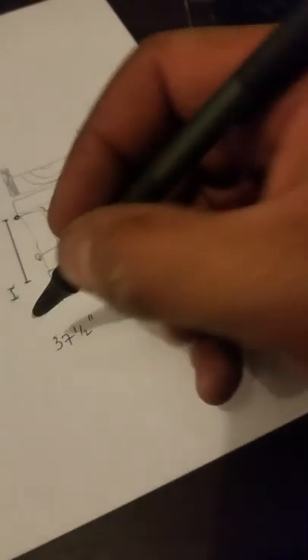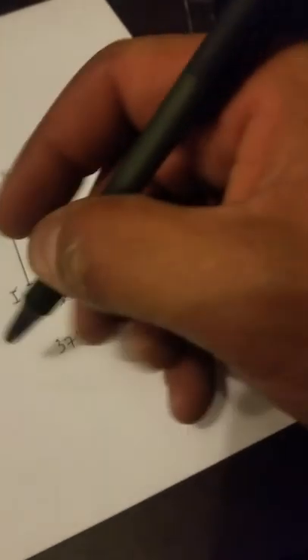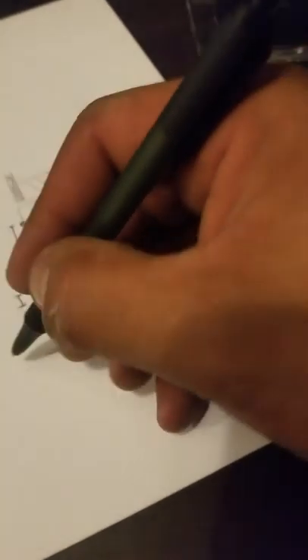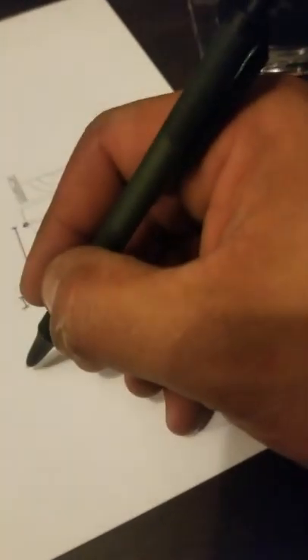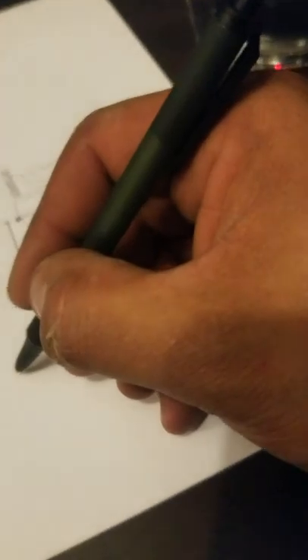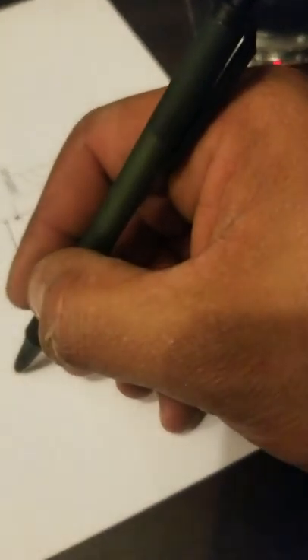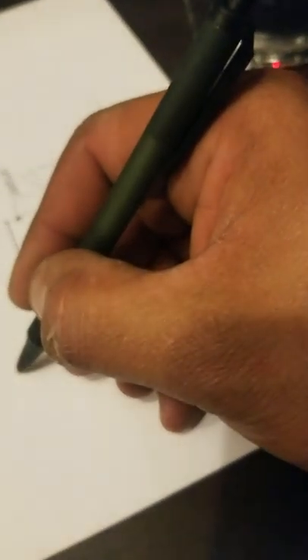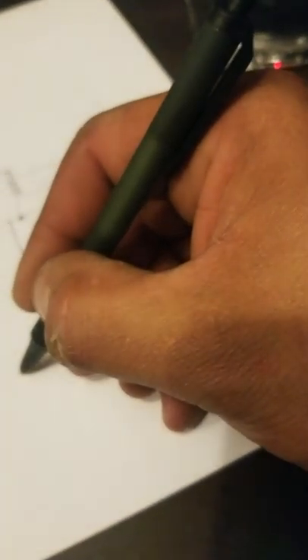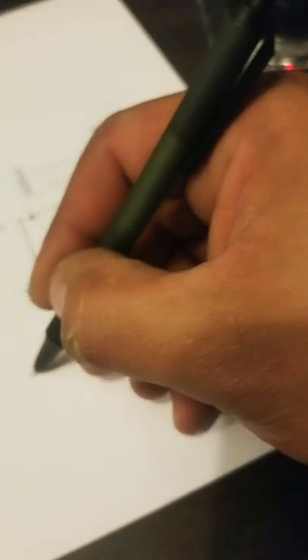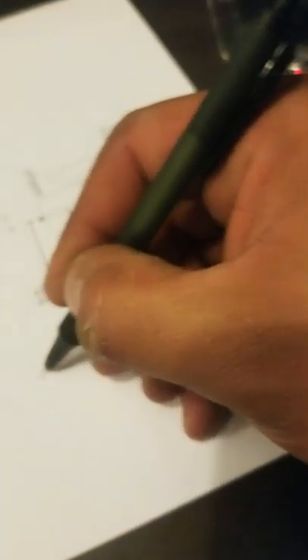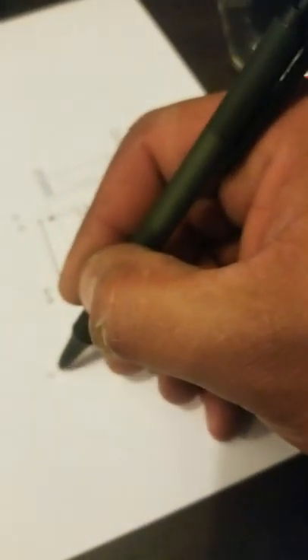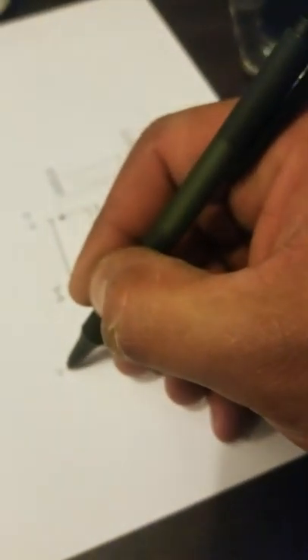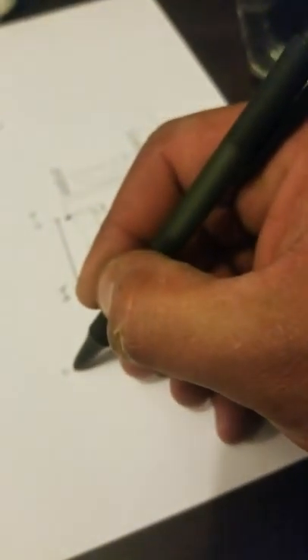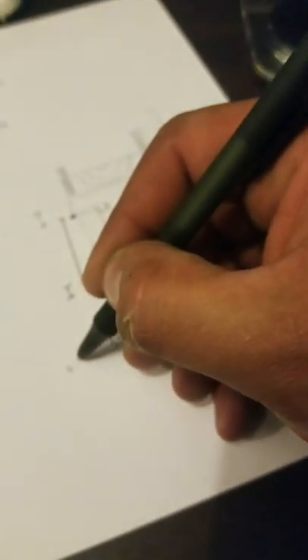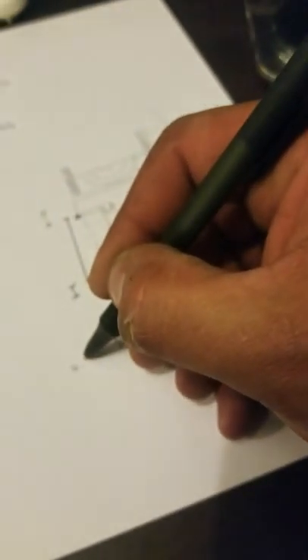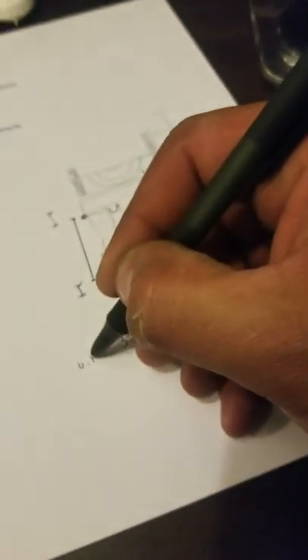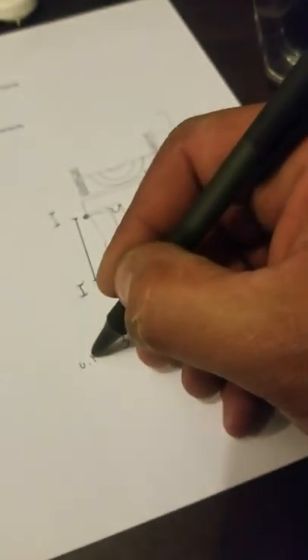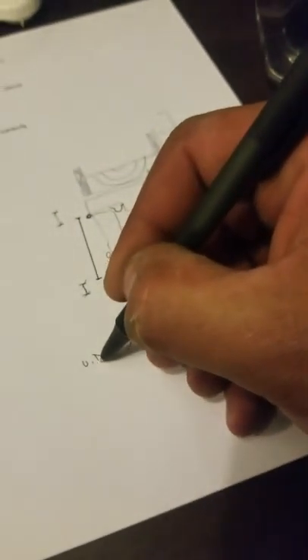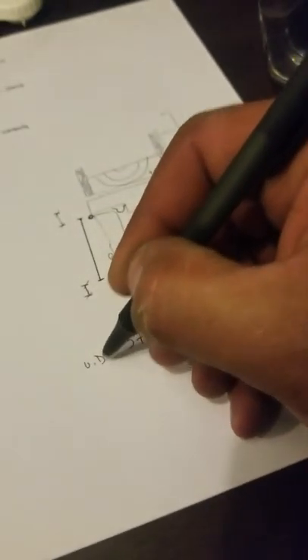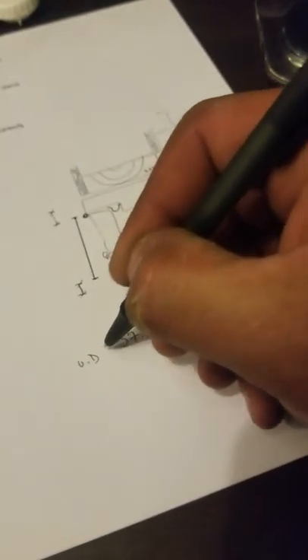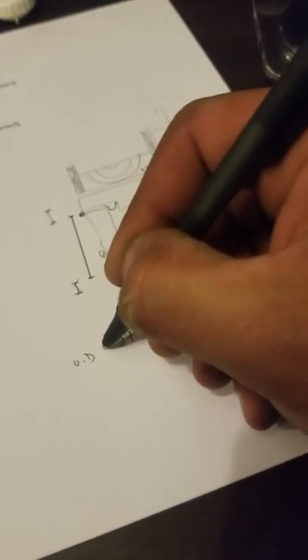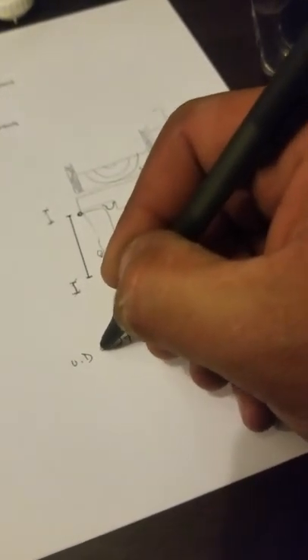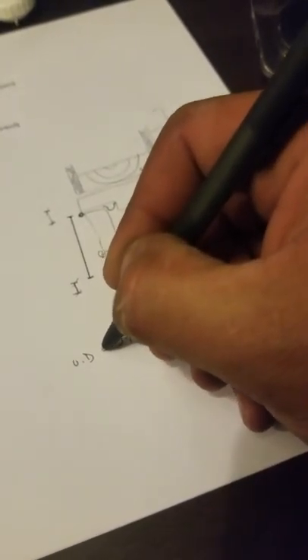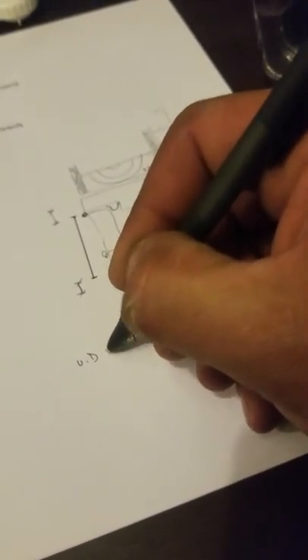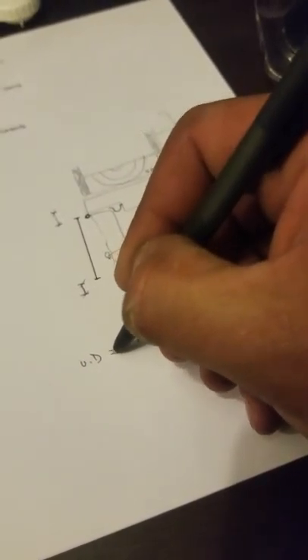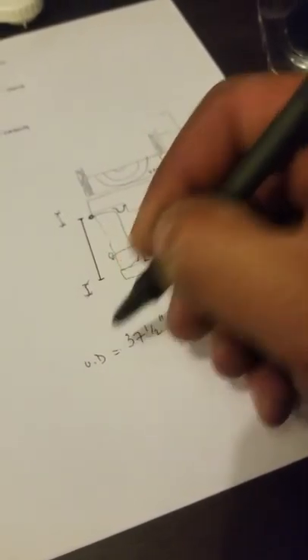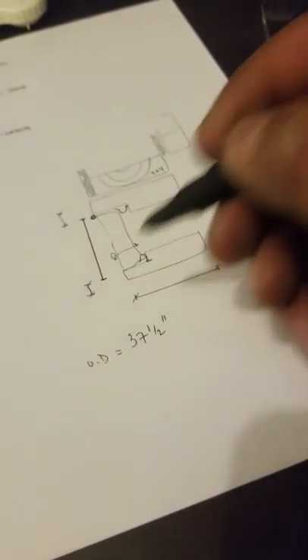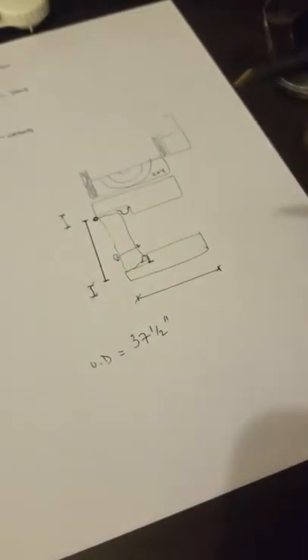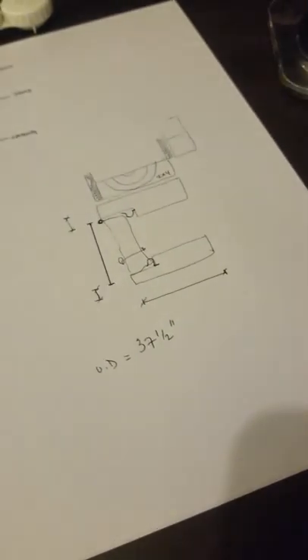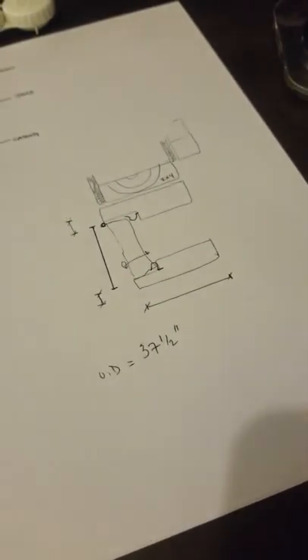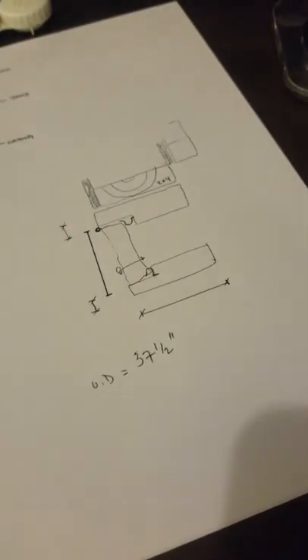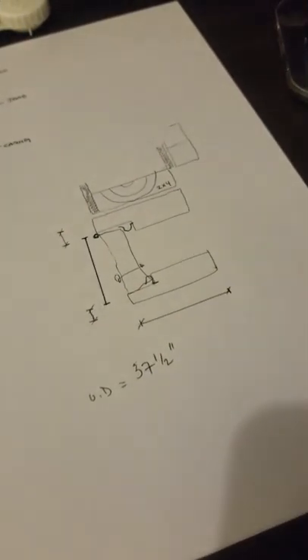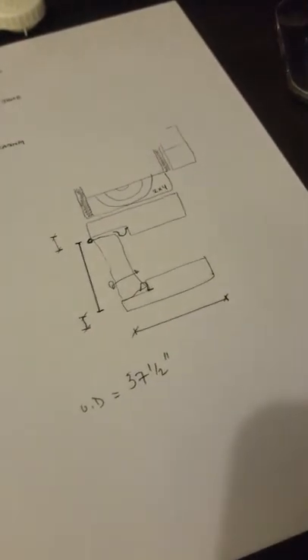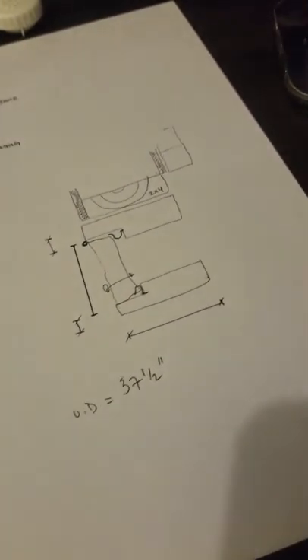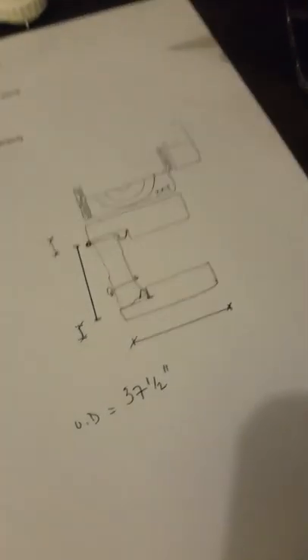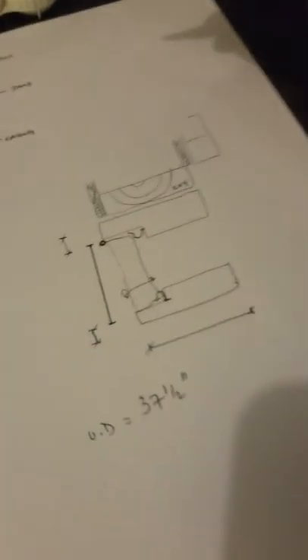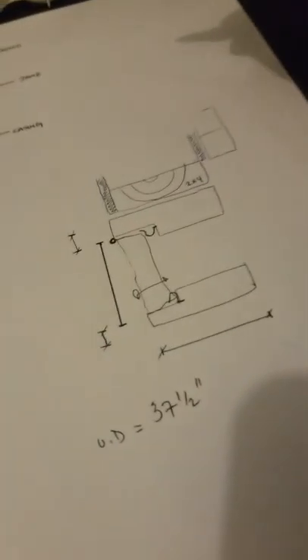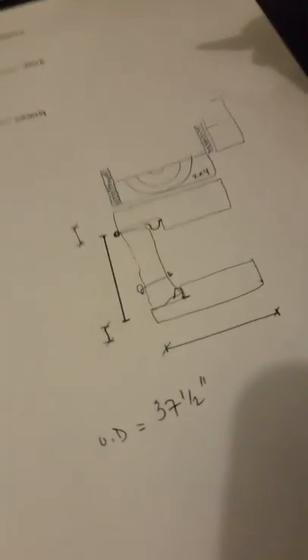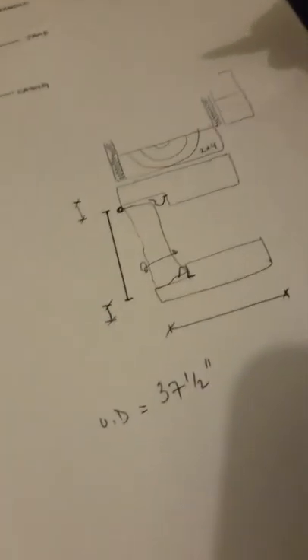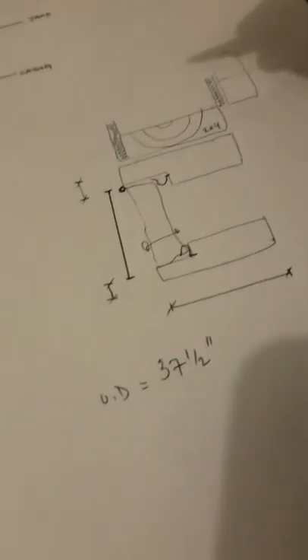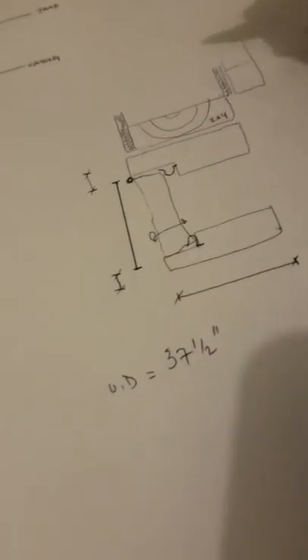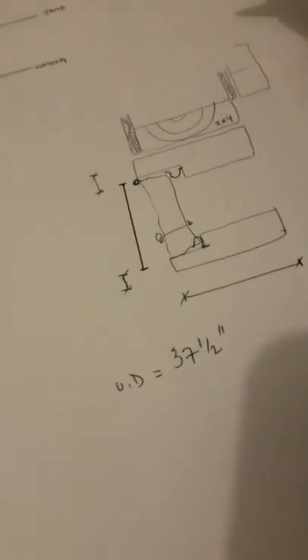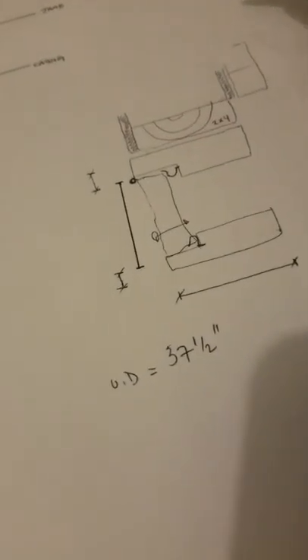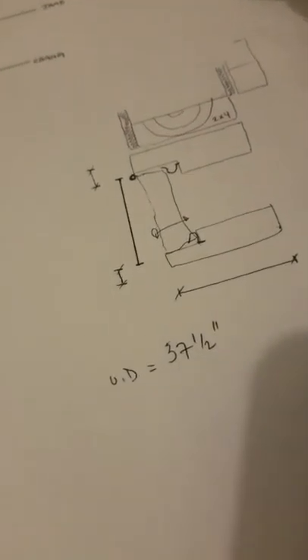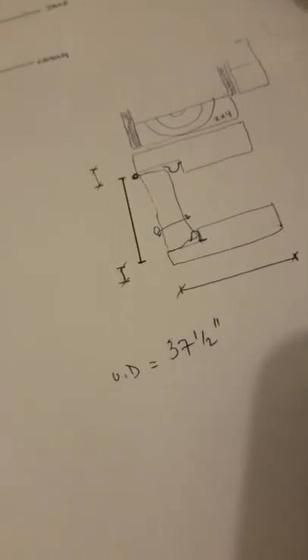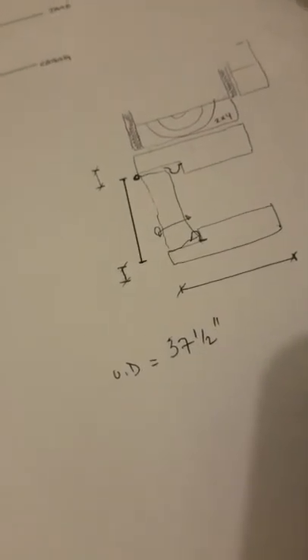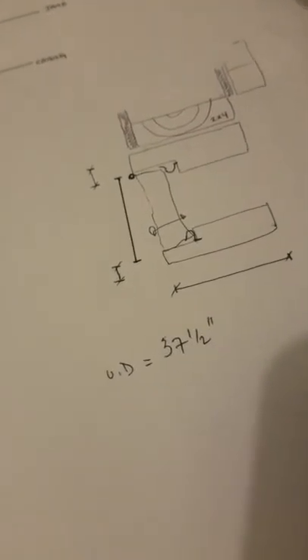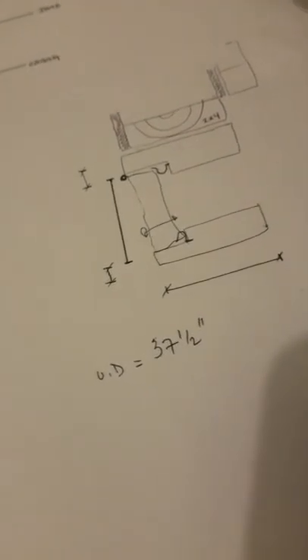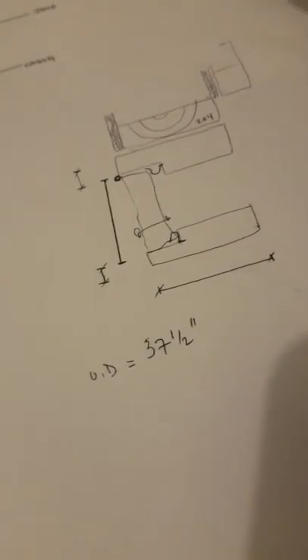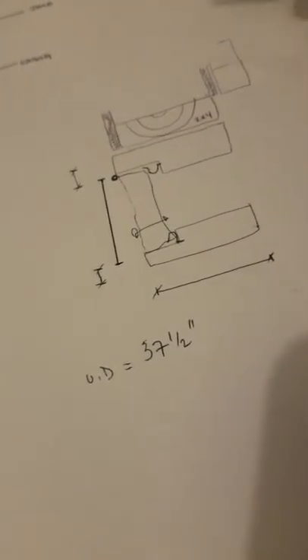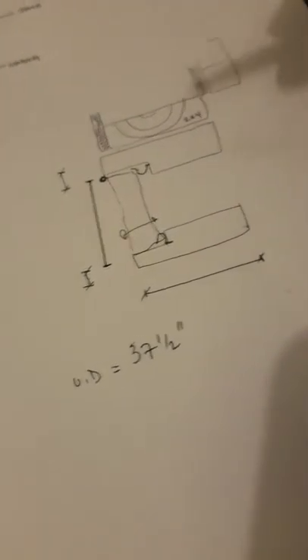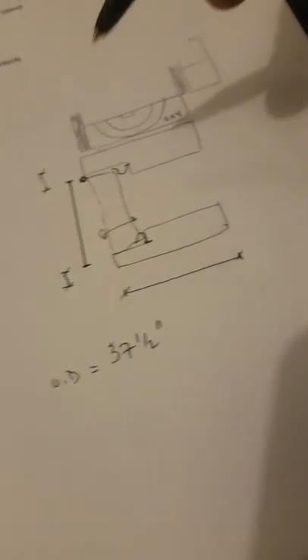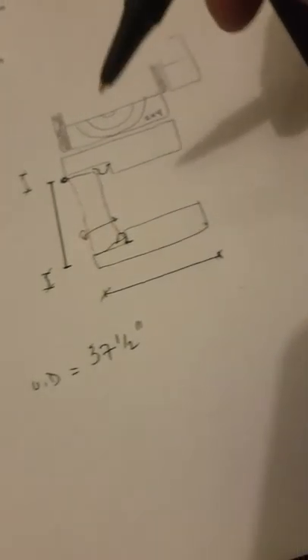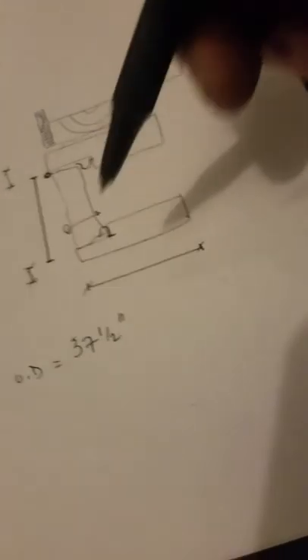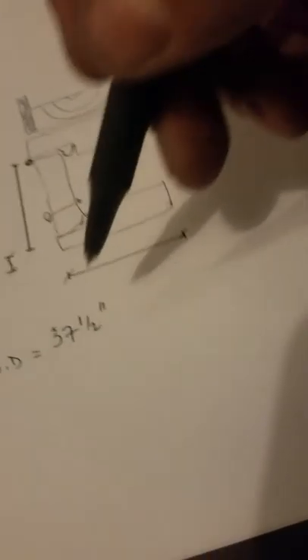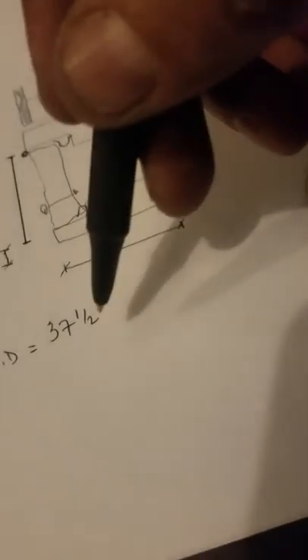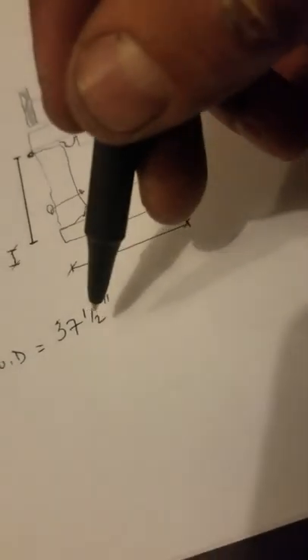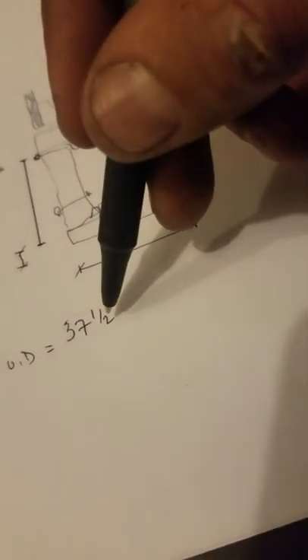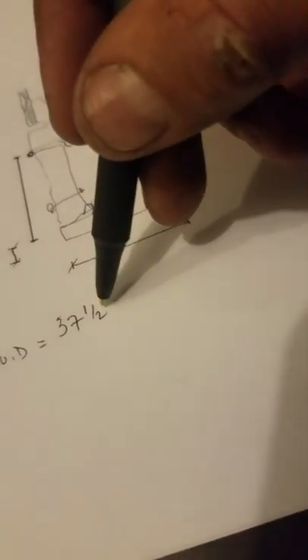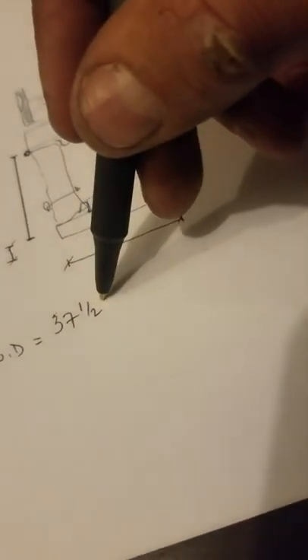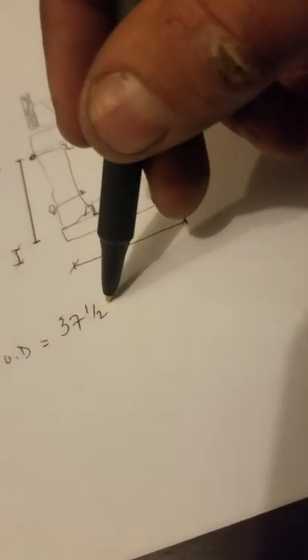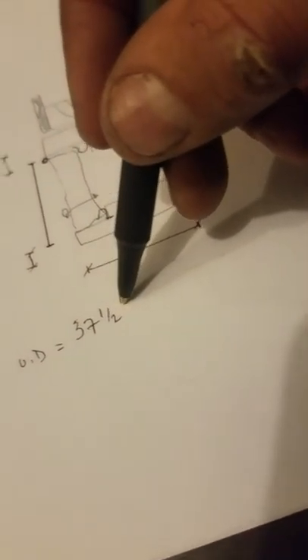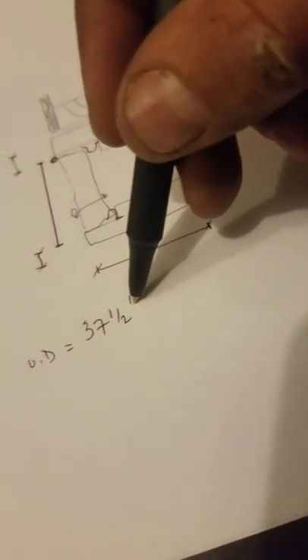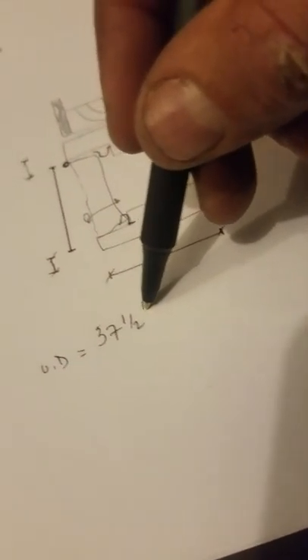That width is denoted as U.D. — unit dimension — so 37 and a half inches for the width.